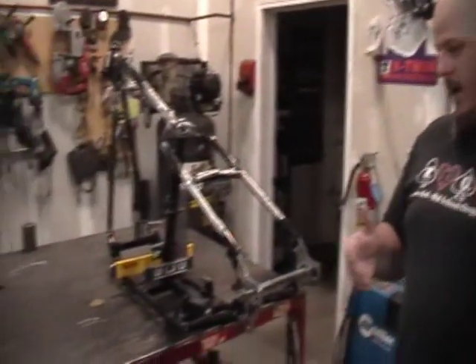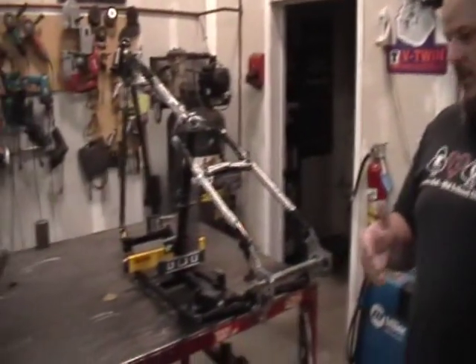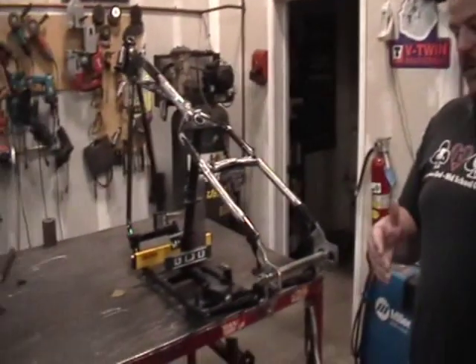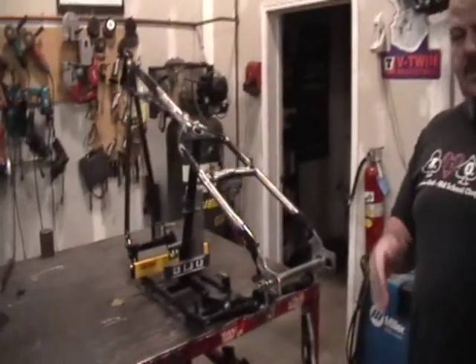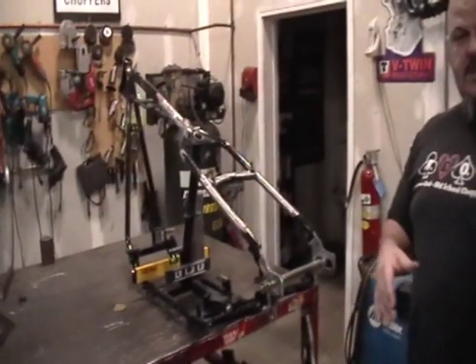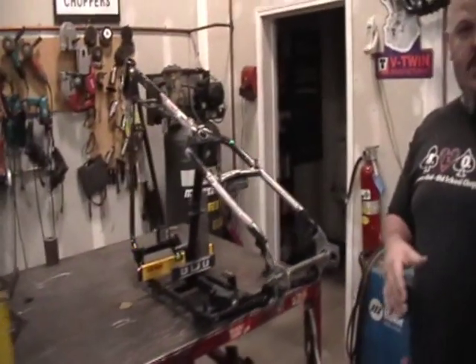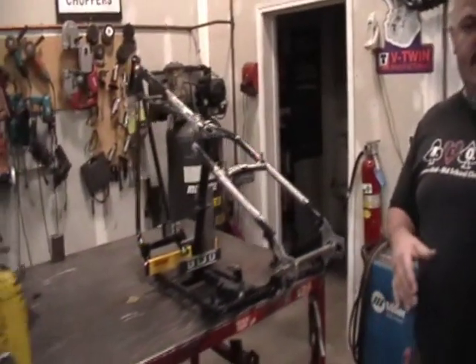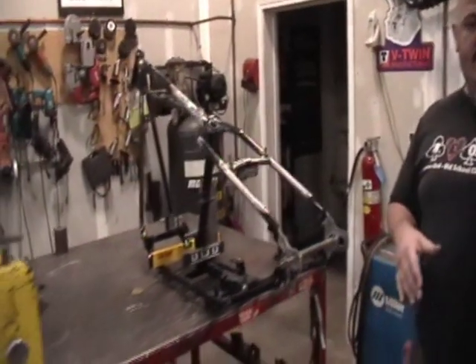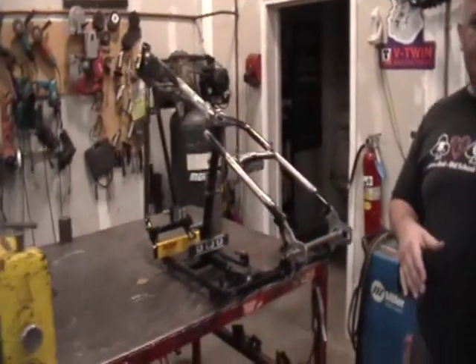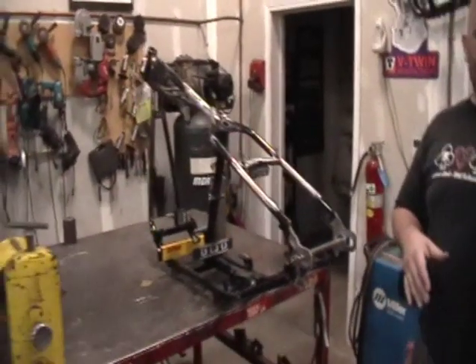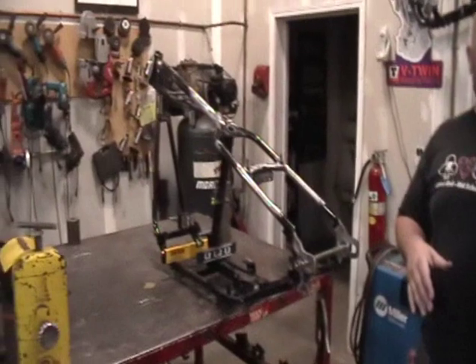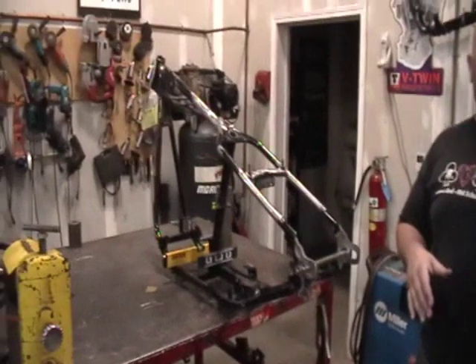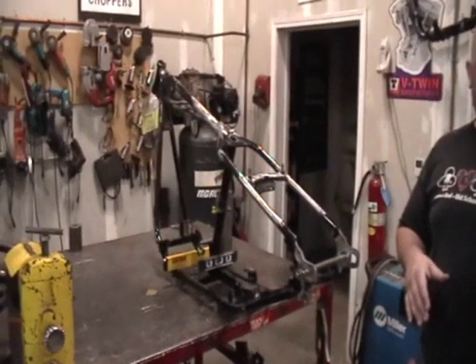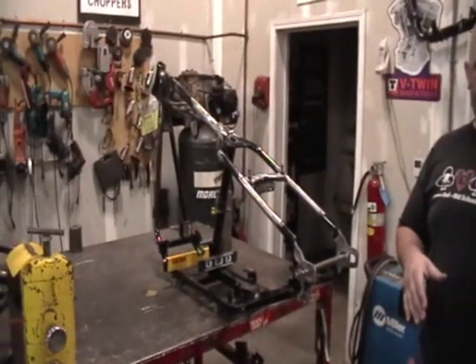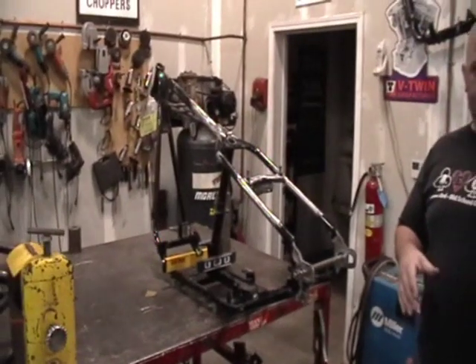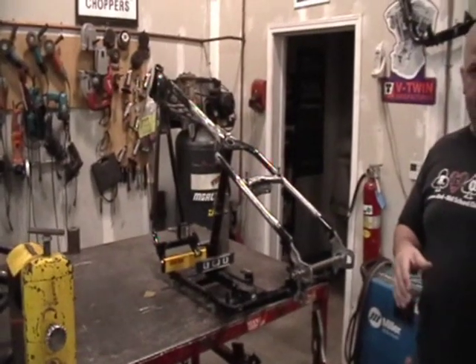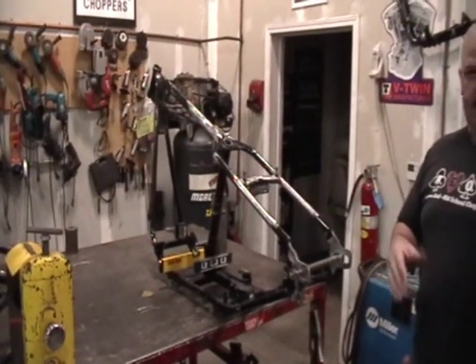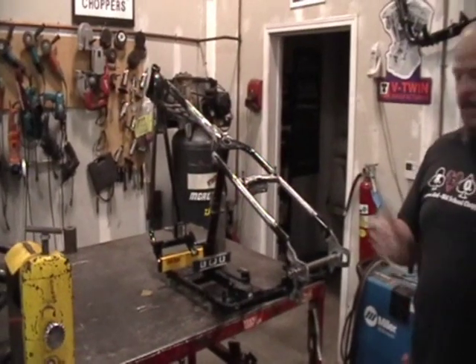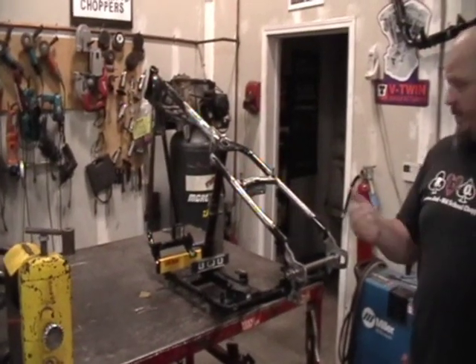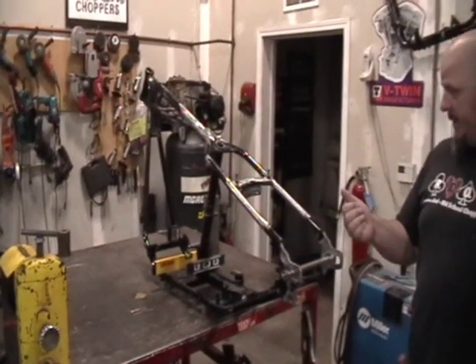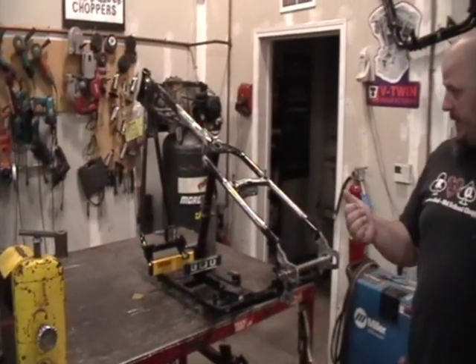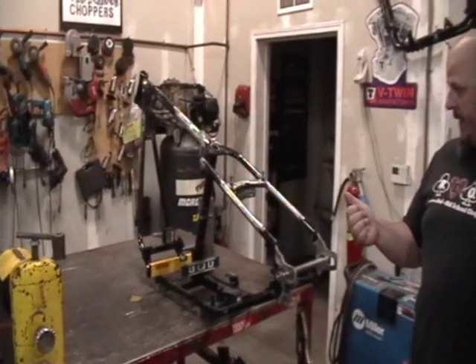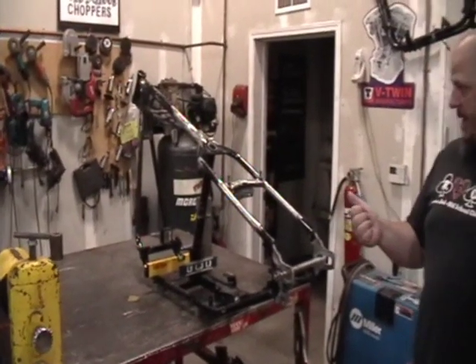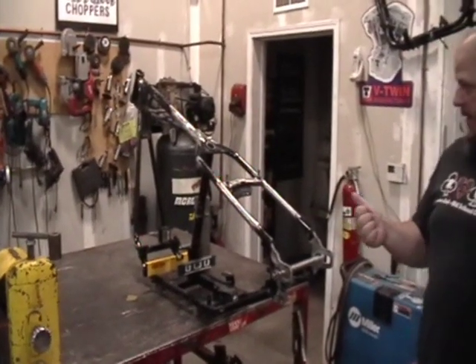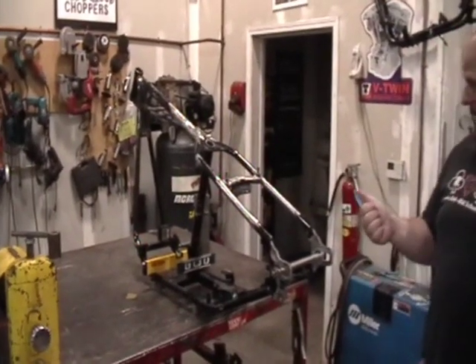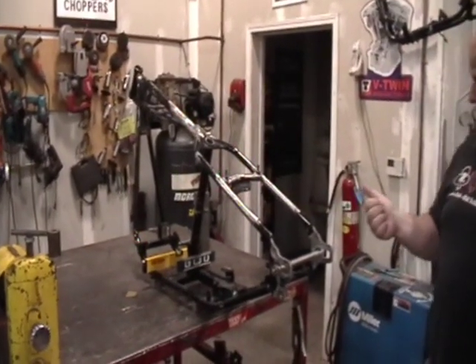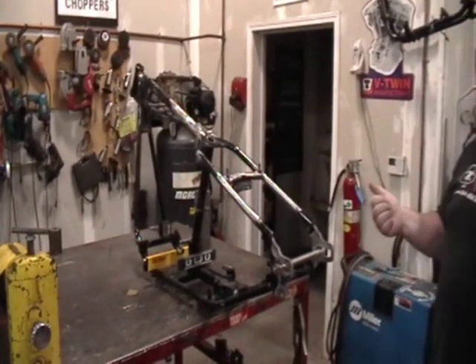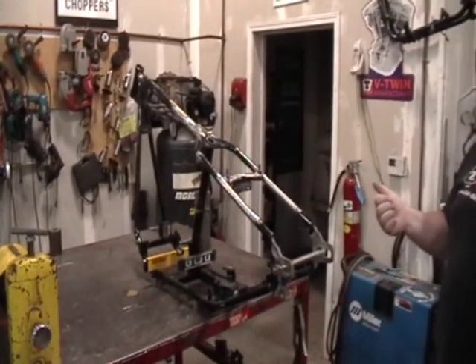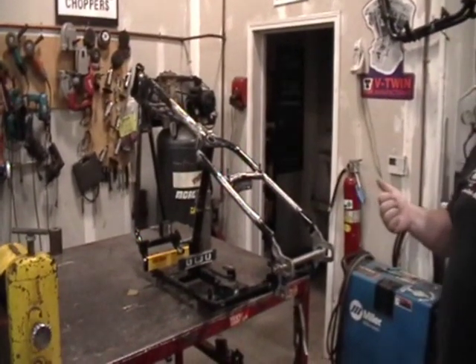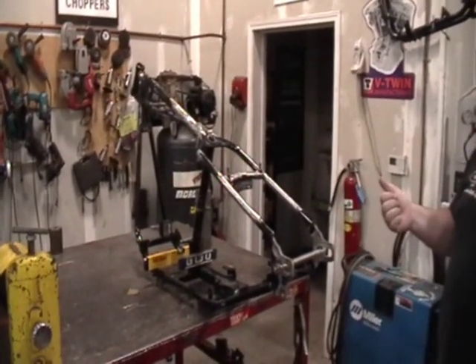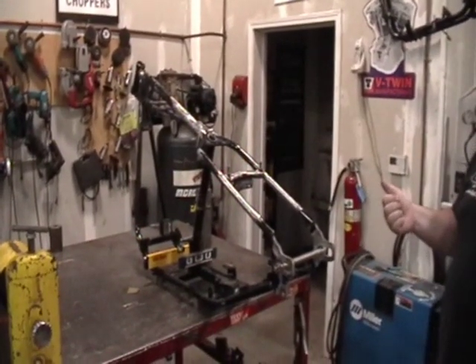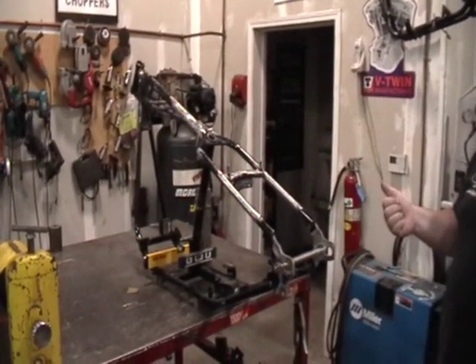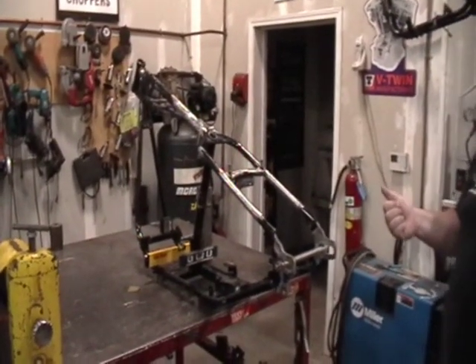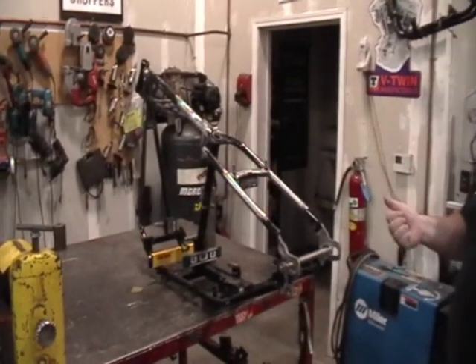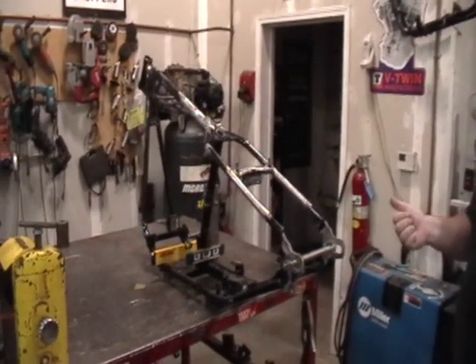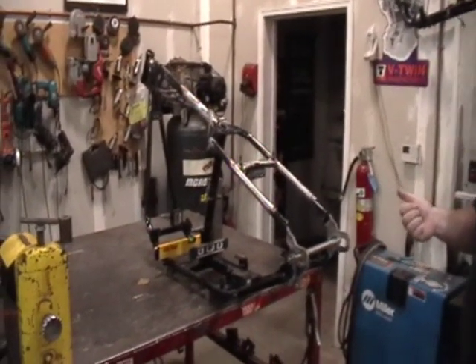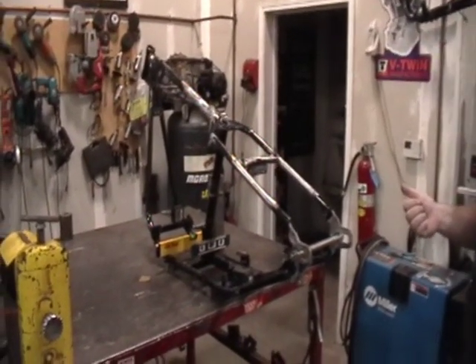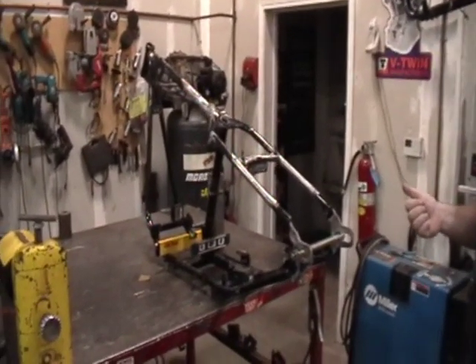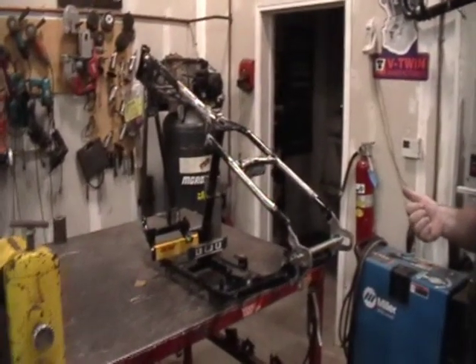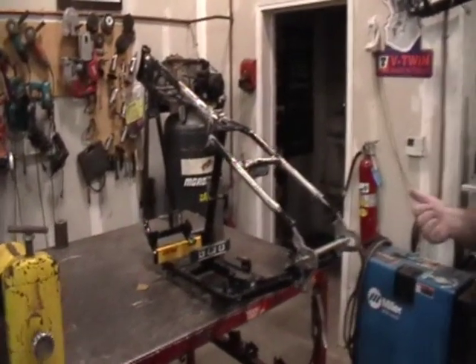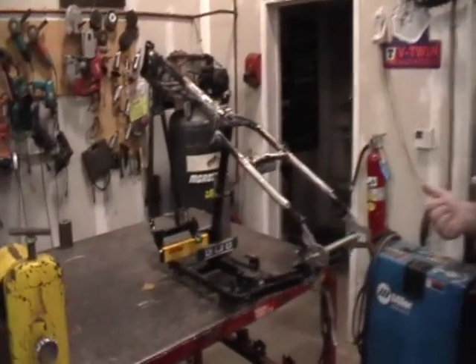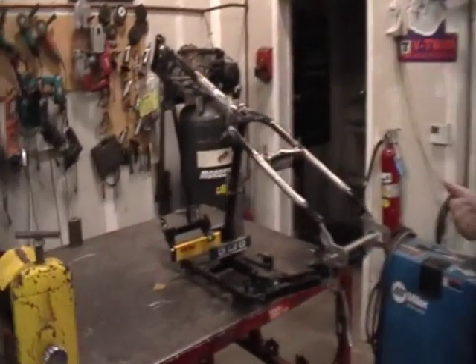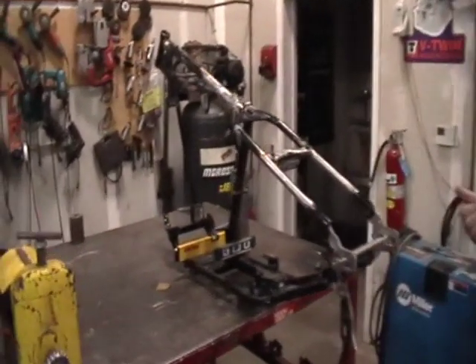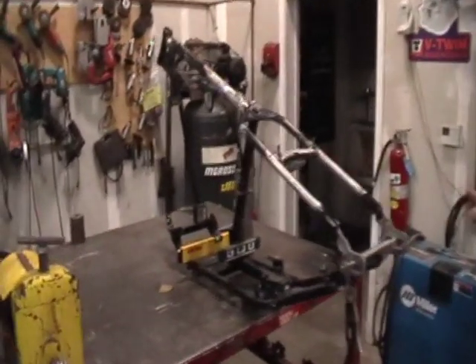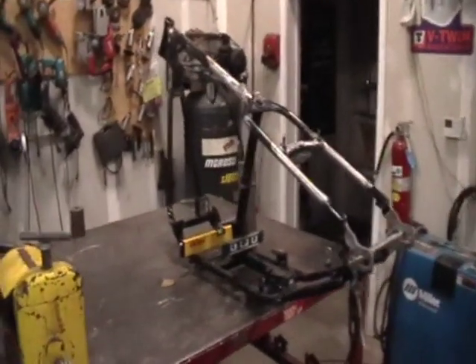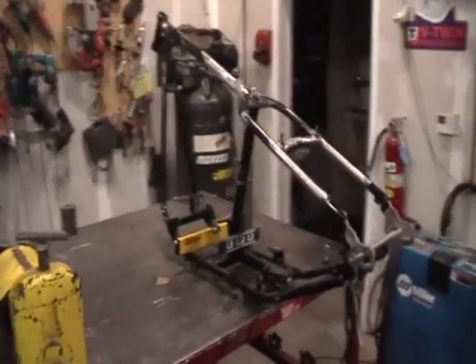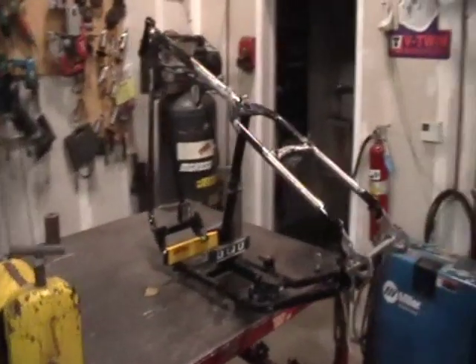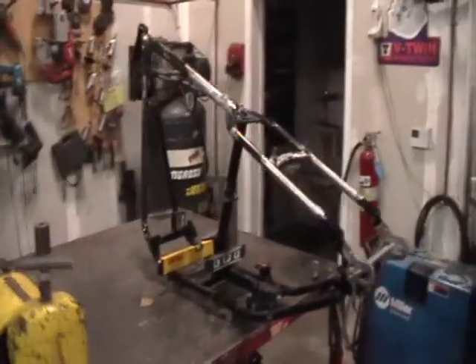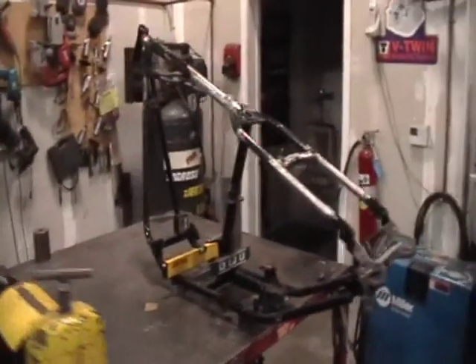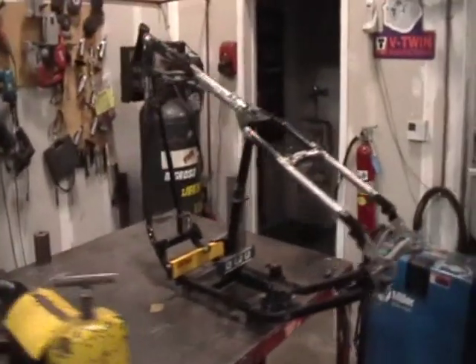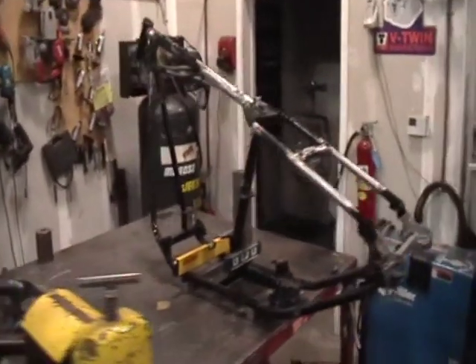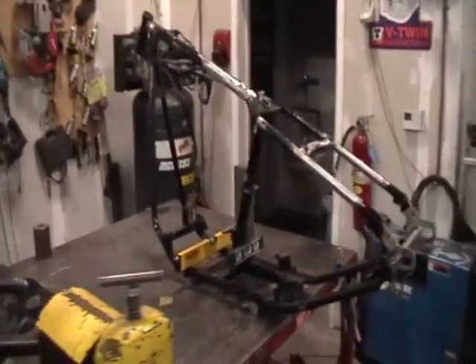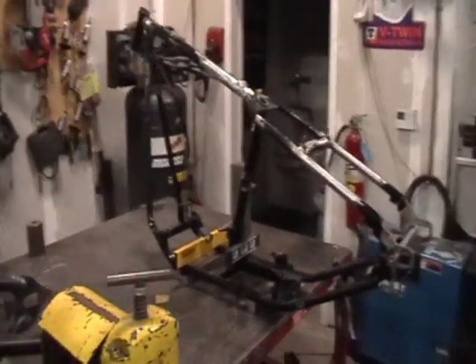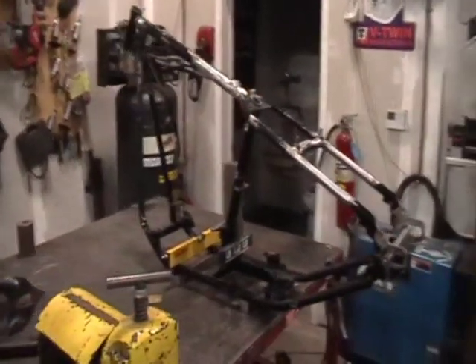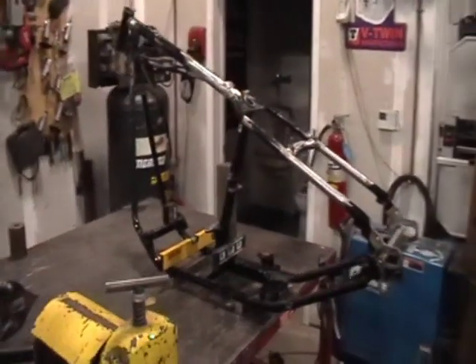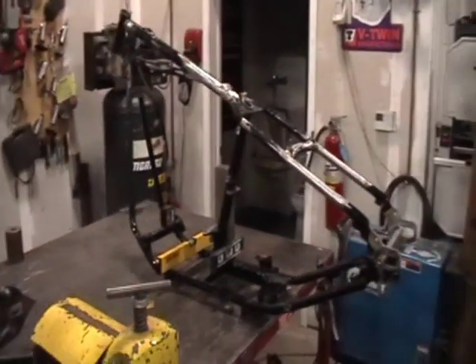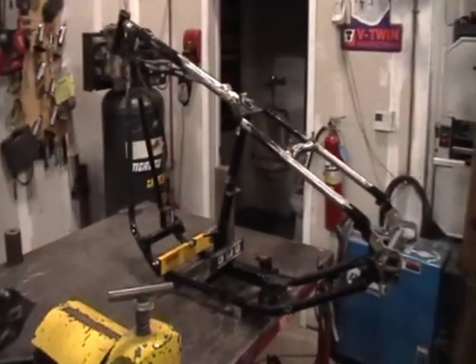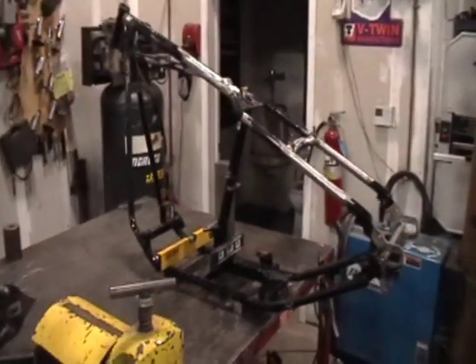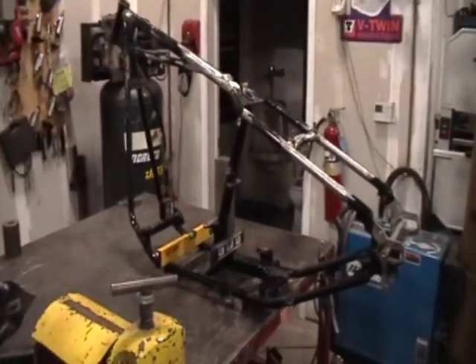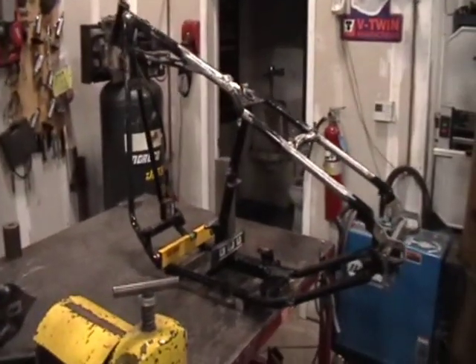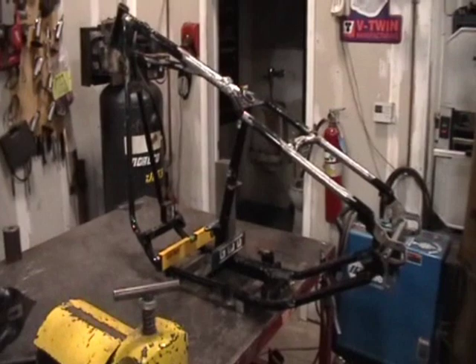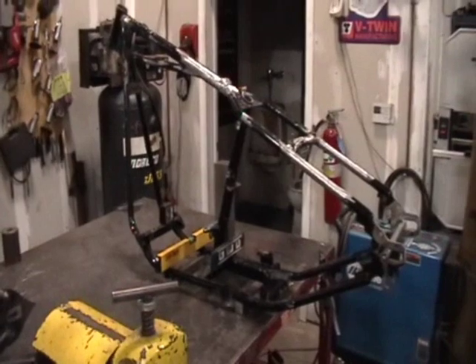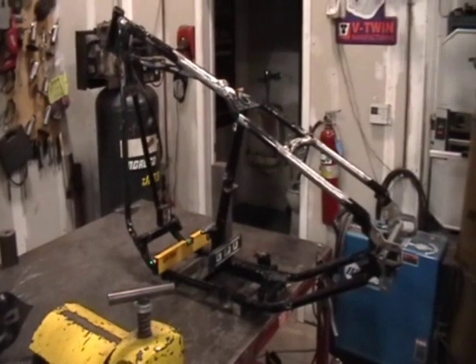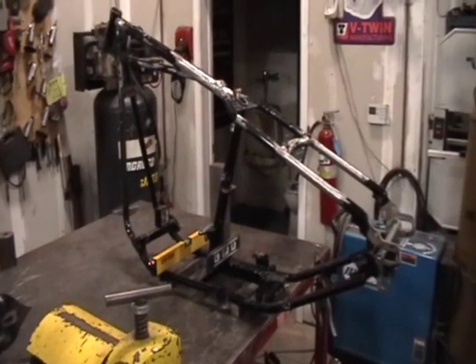Just as a way of introduction, for Big T — good idea — get a picture of the frame we're going to be working on today.